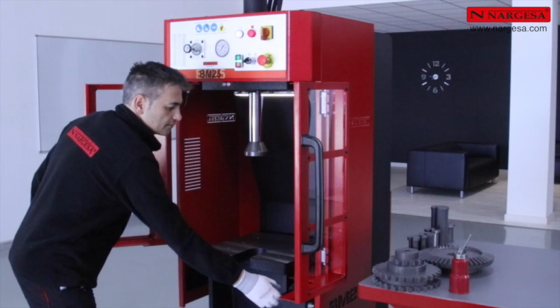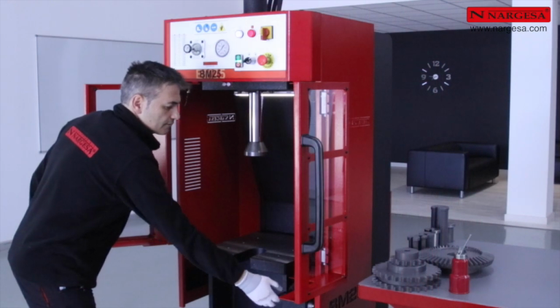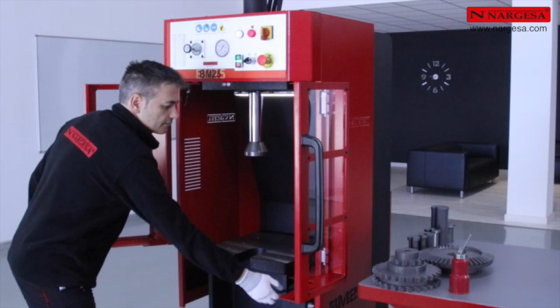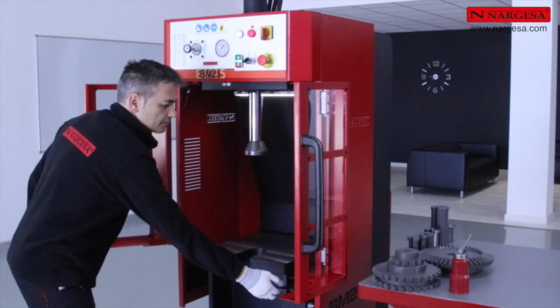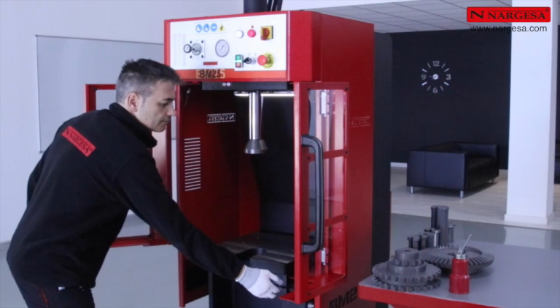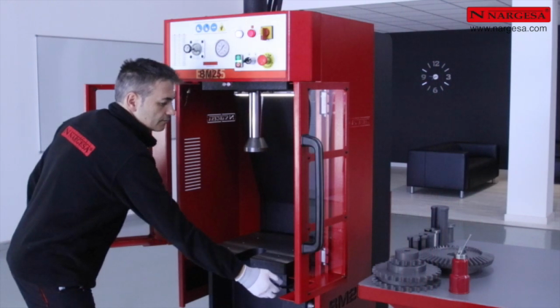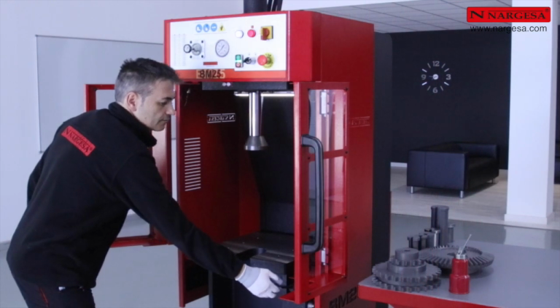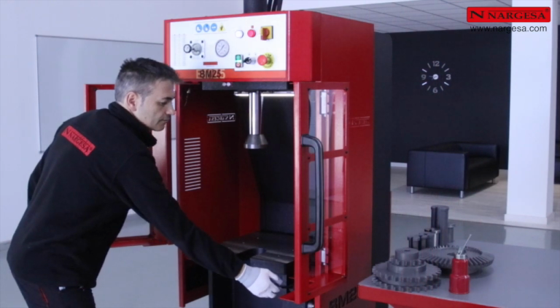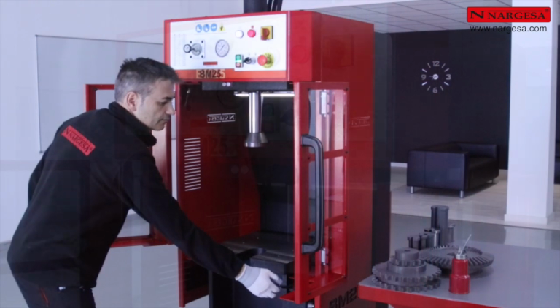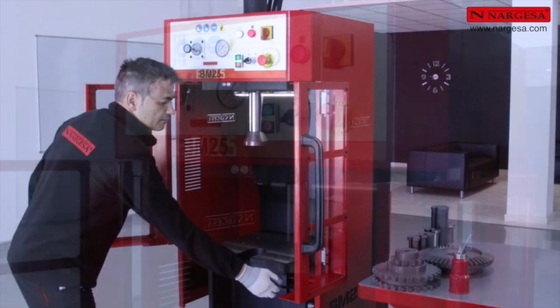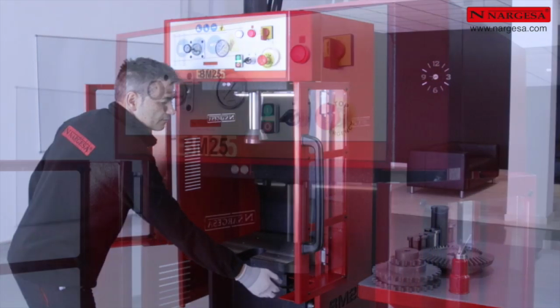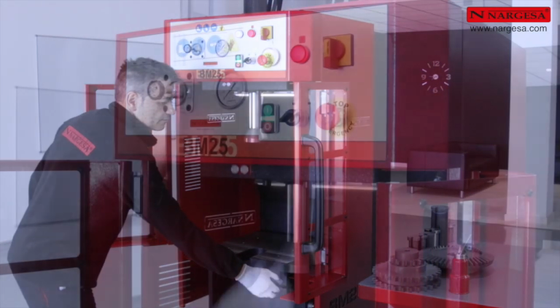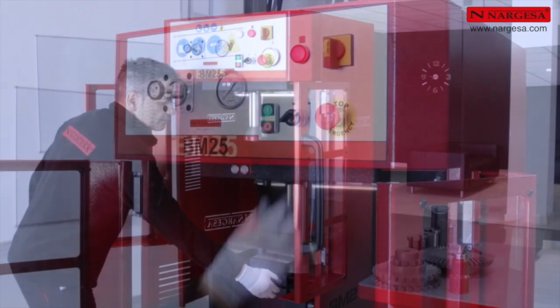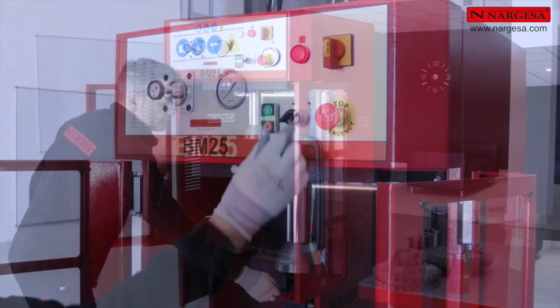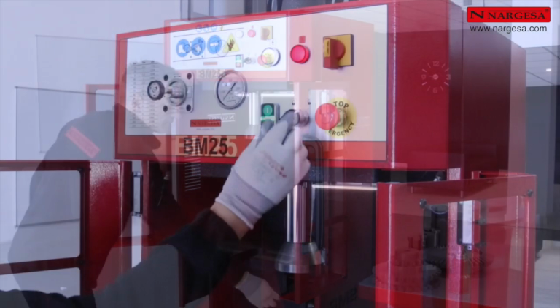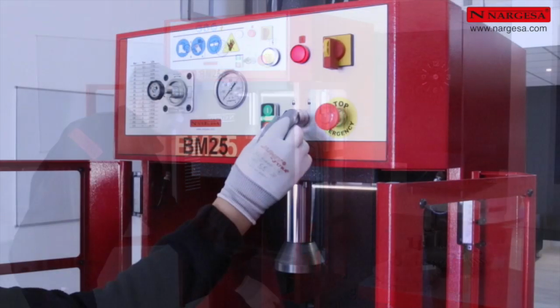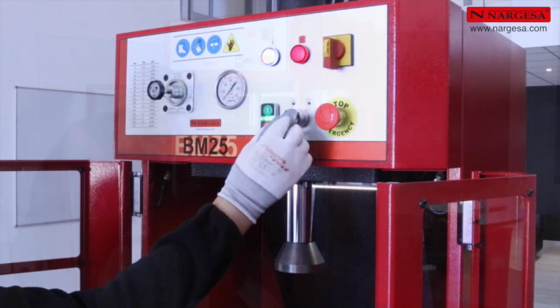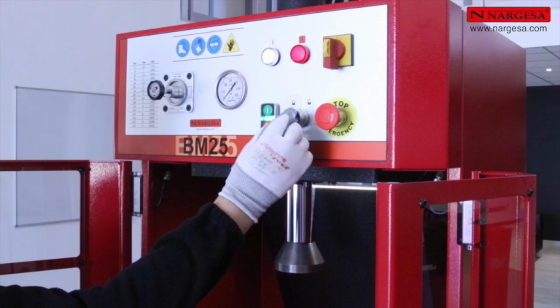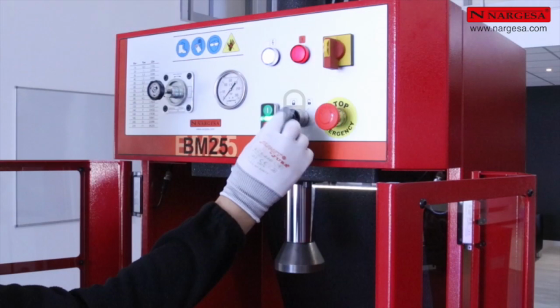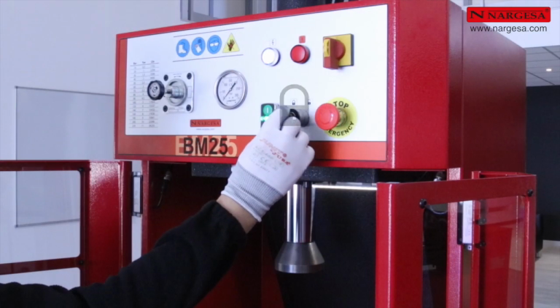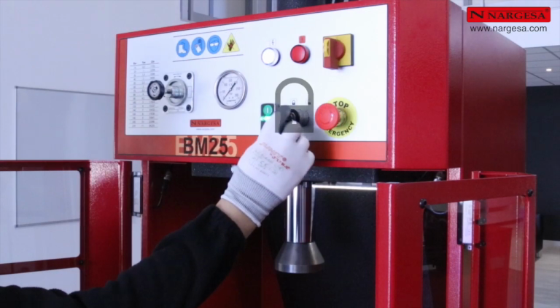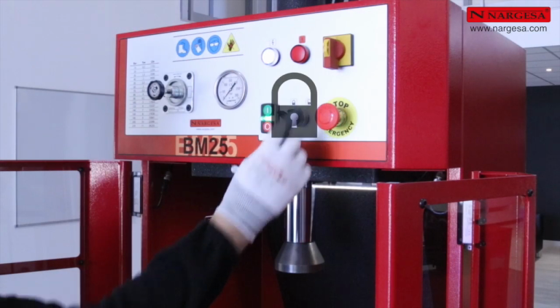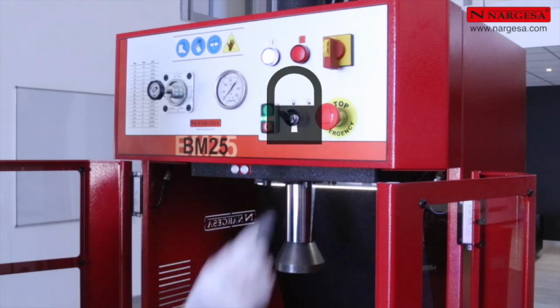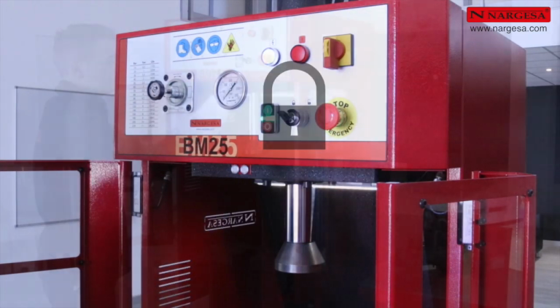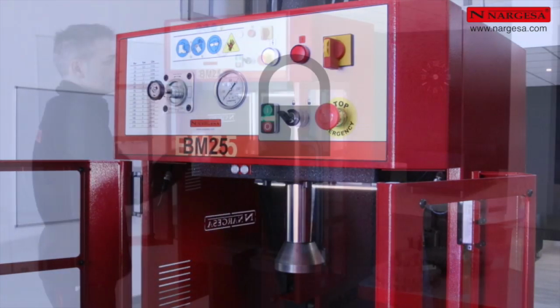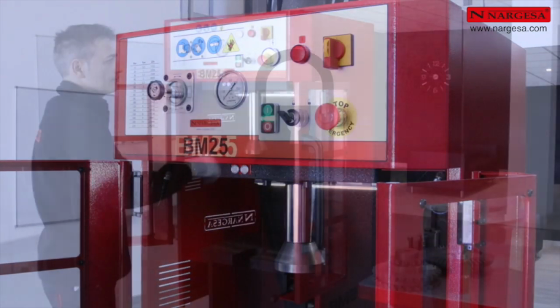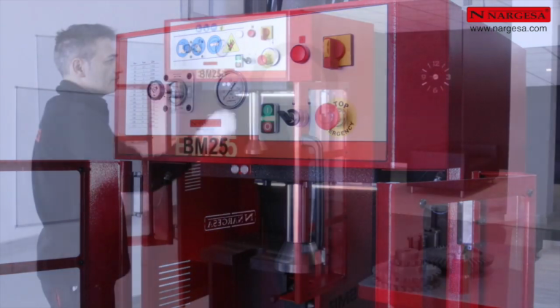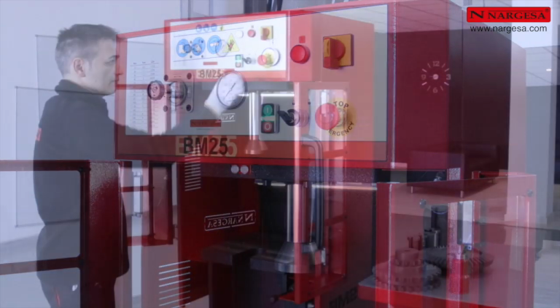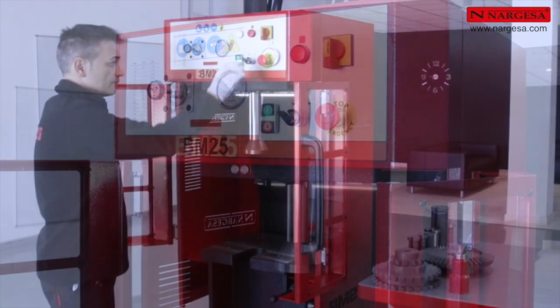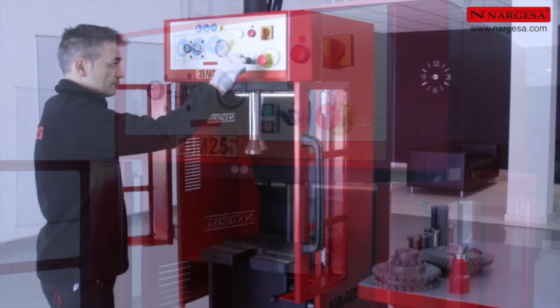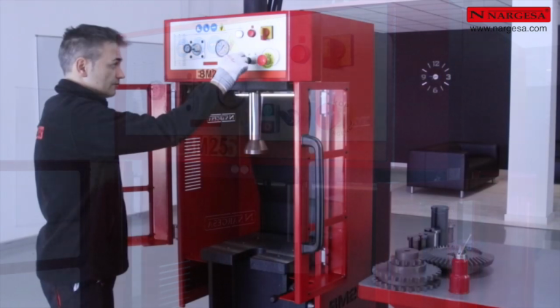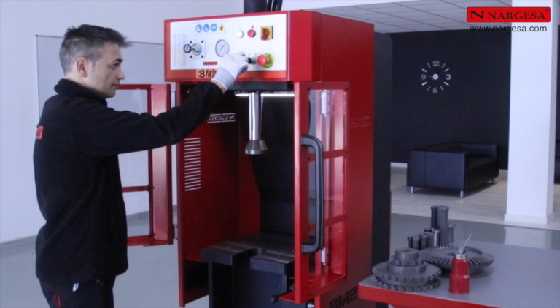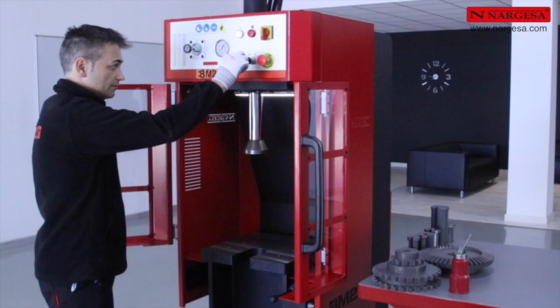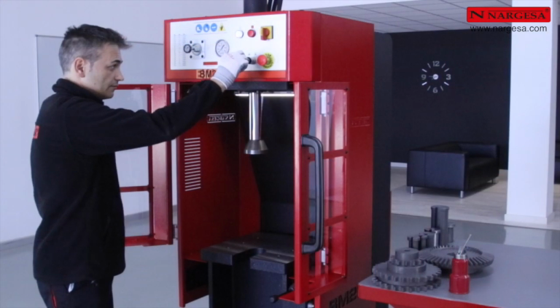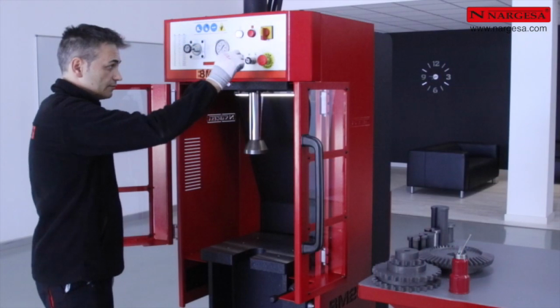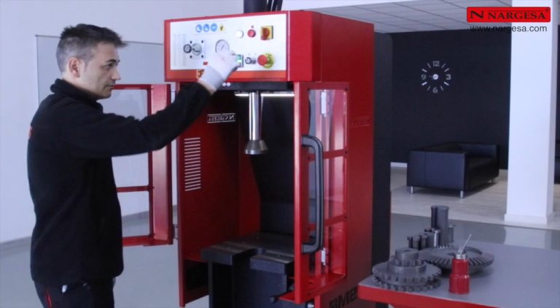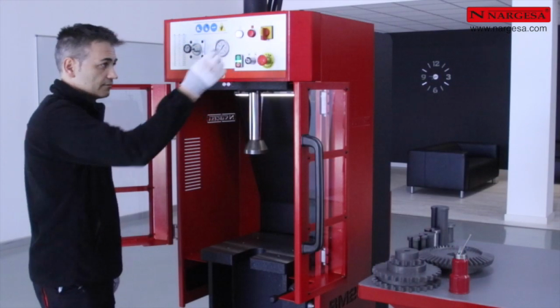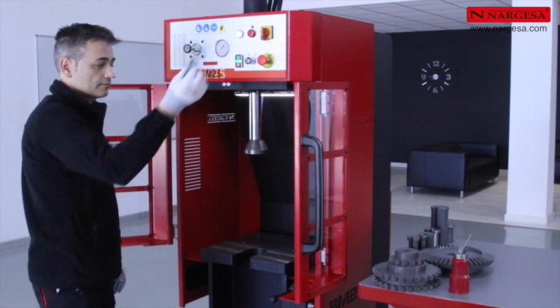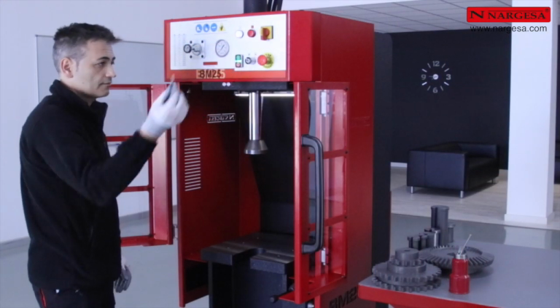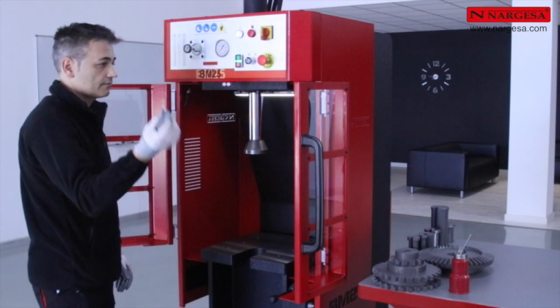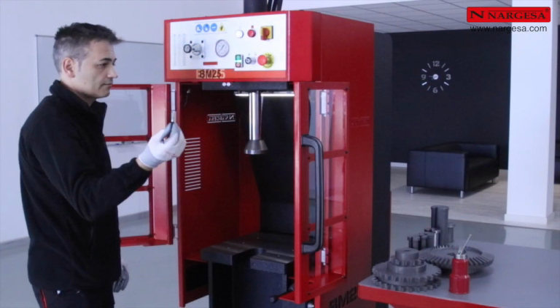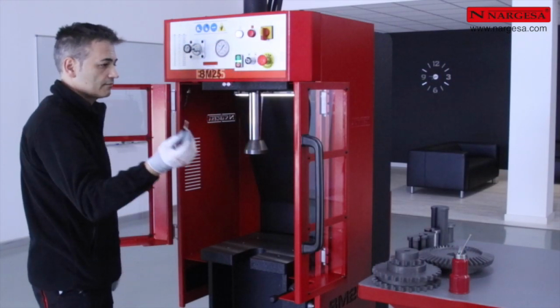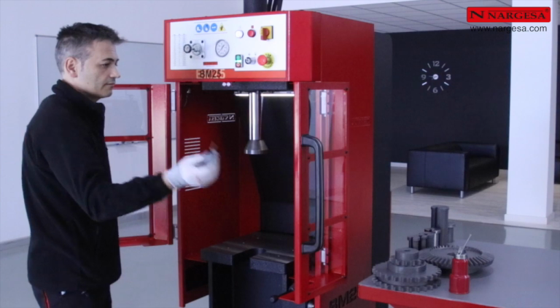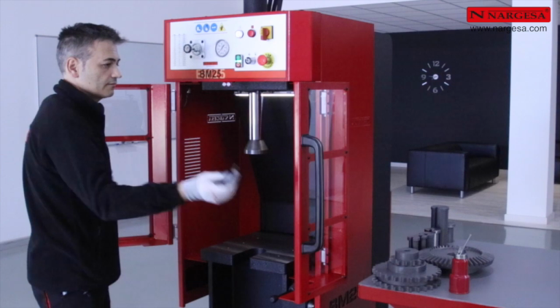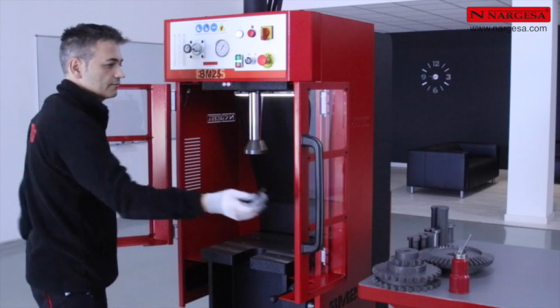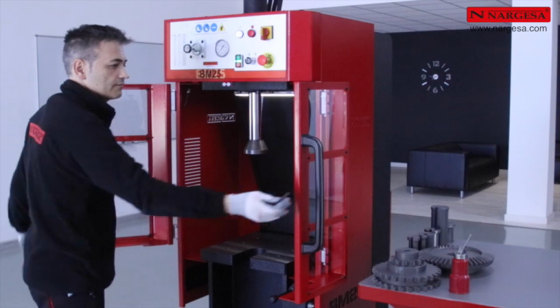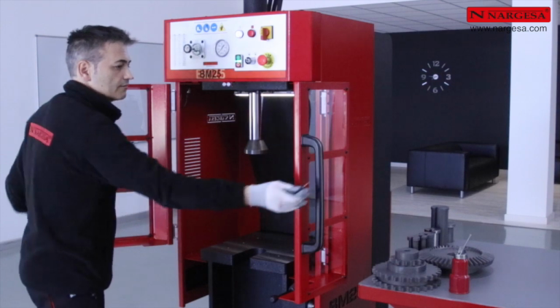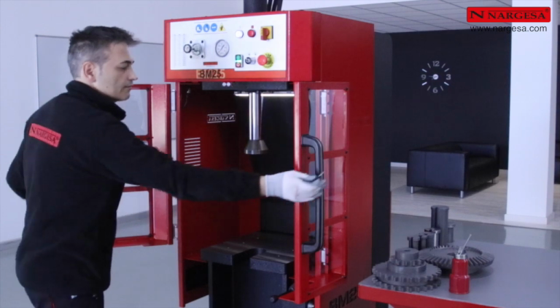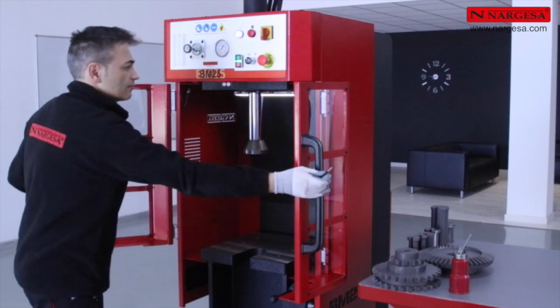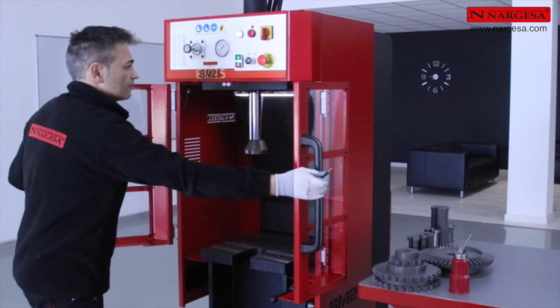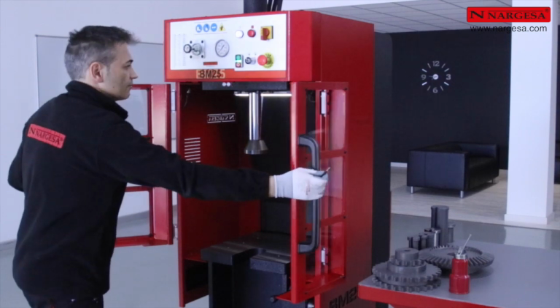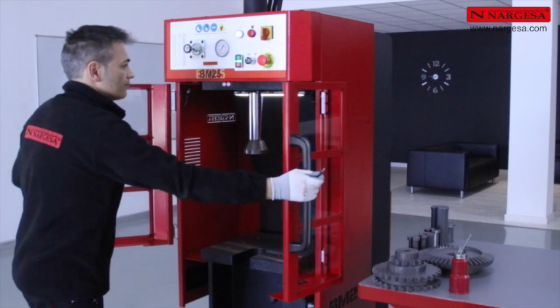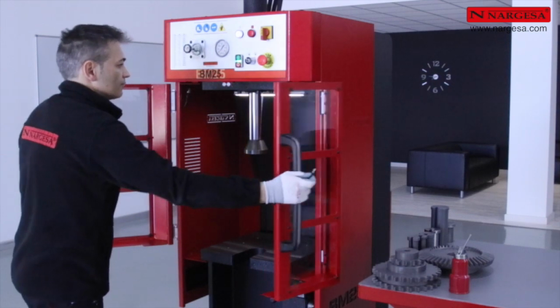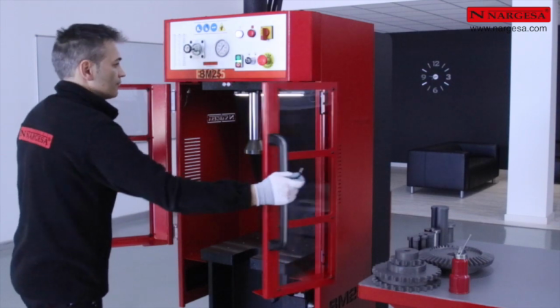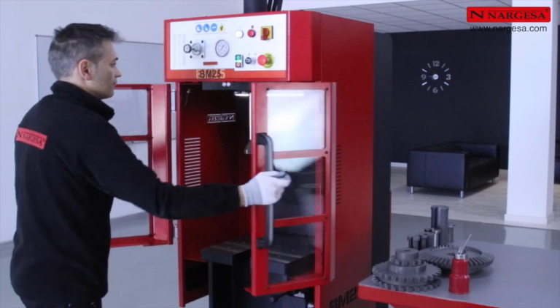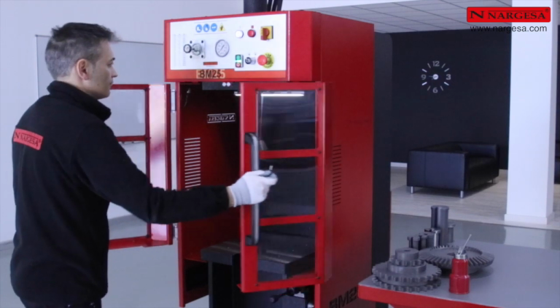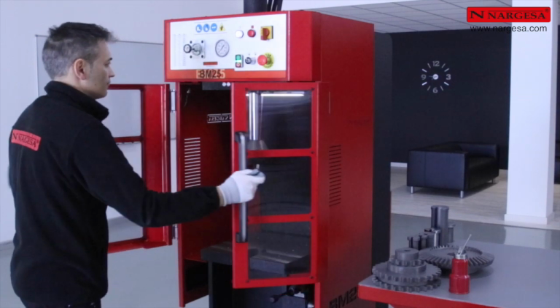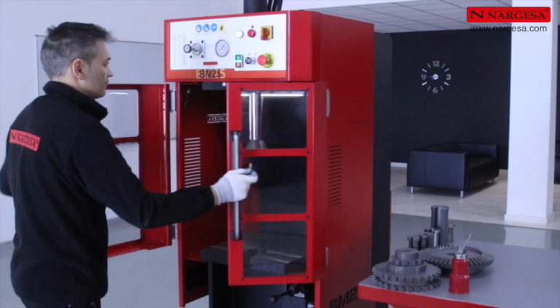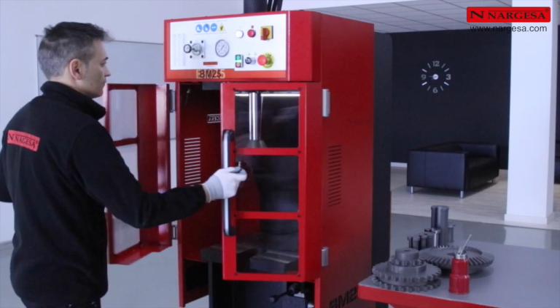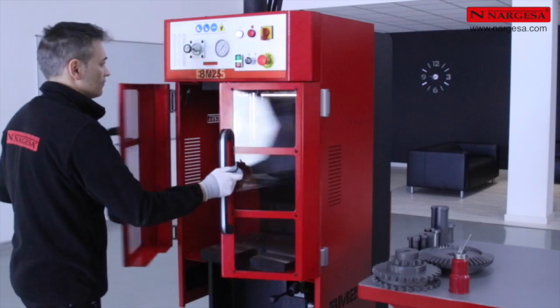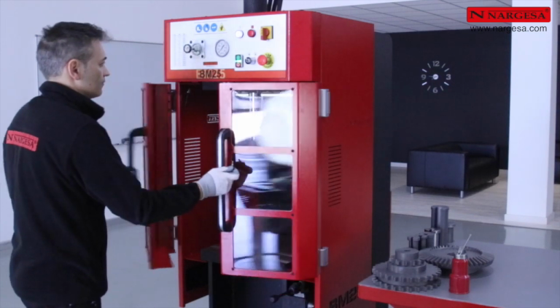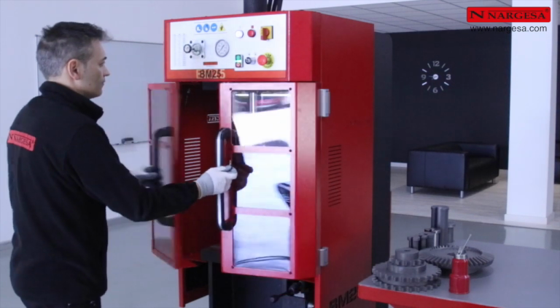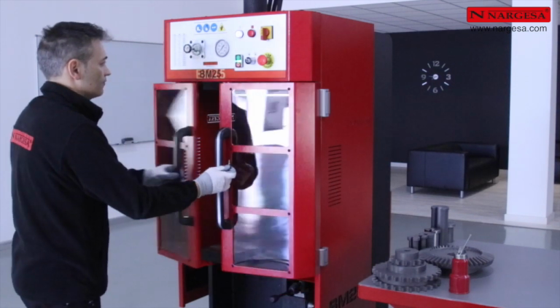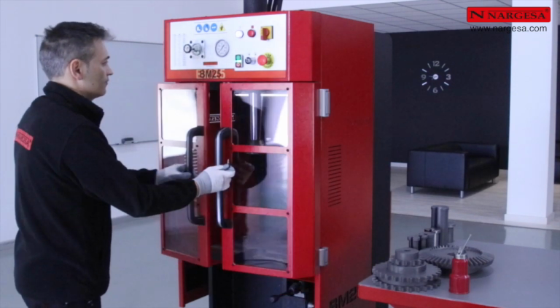Si nous souhaitons que l'opérateur travaille avec les portes fermées, nous pouvons retirer la clé et garantir ainsi sa sécurité.